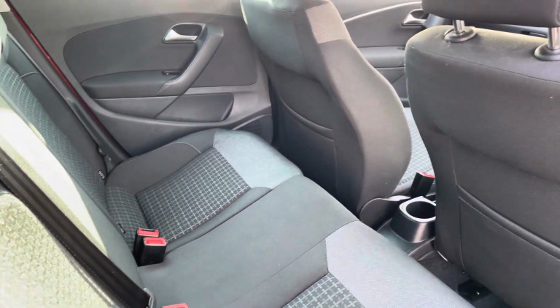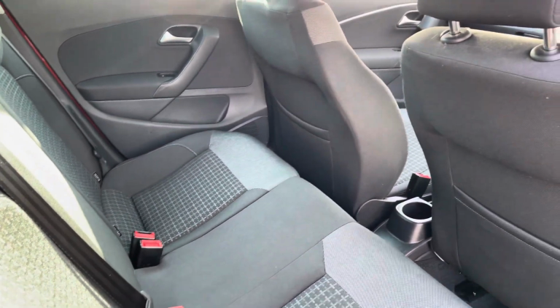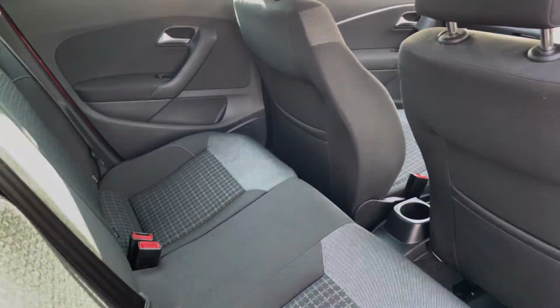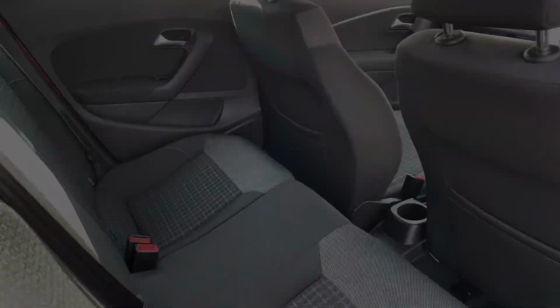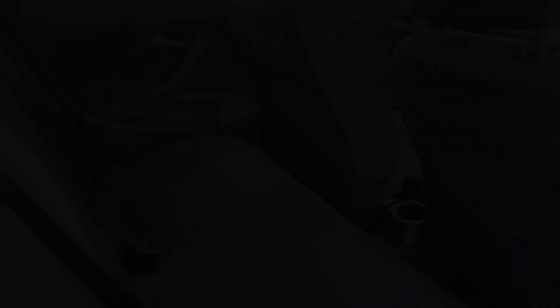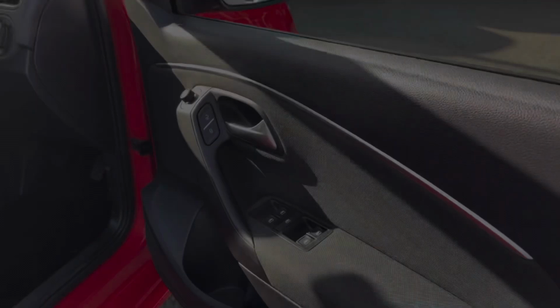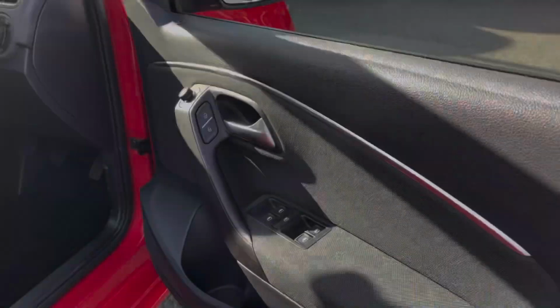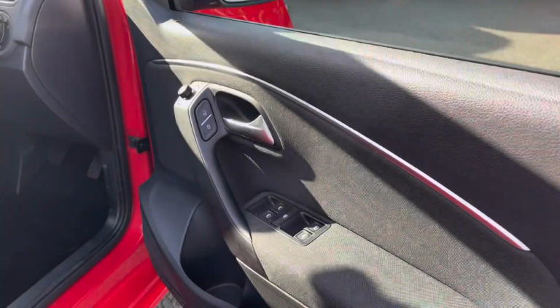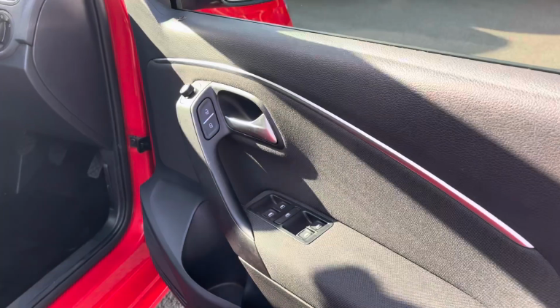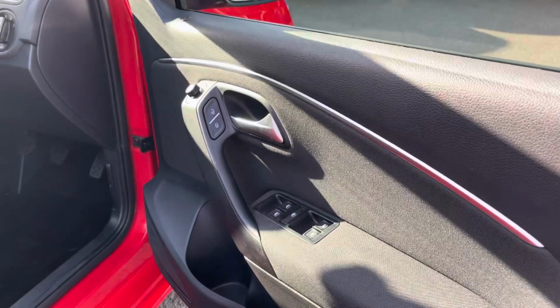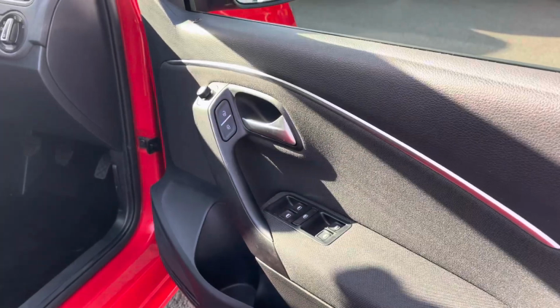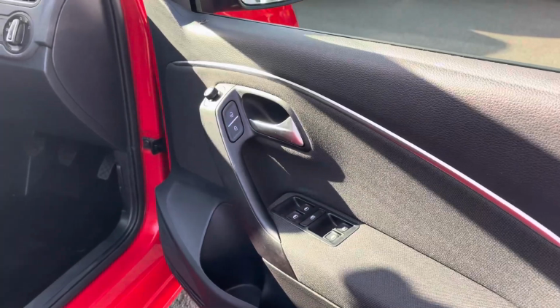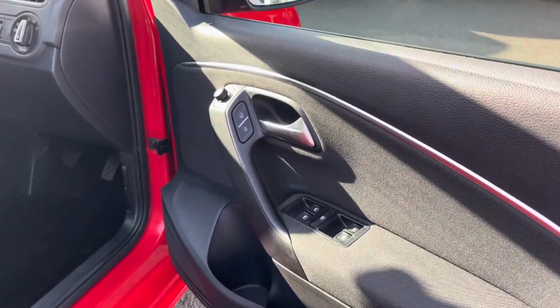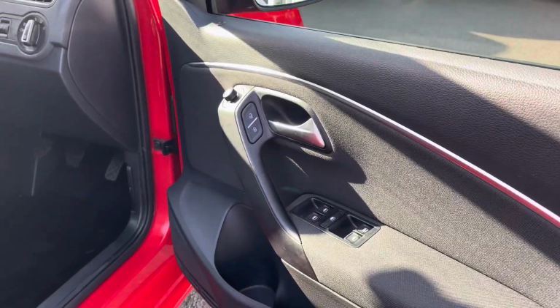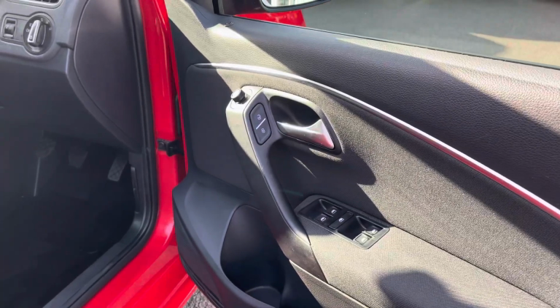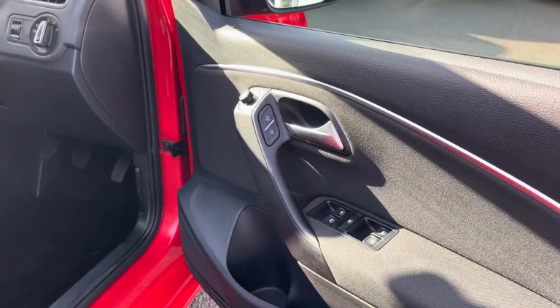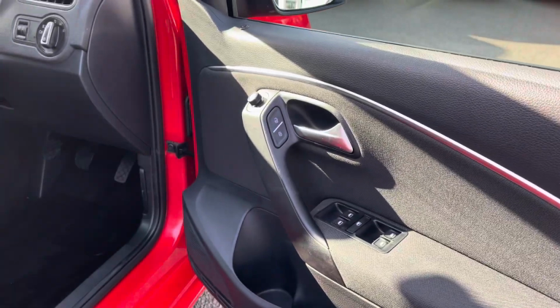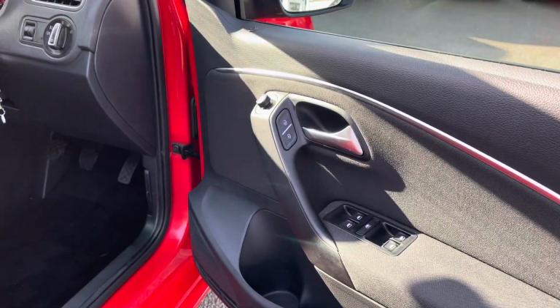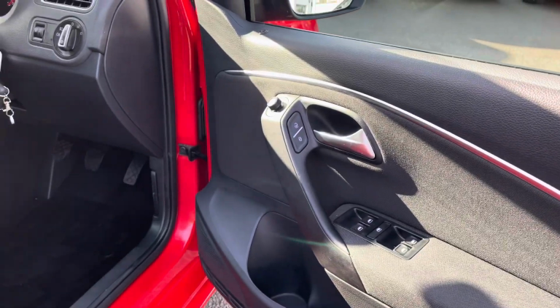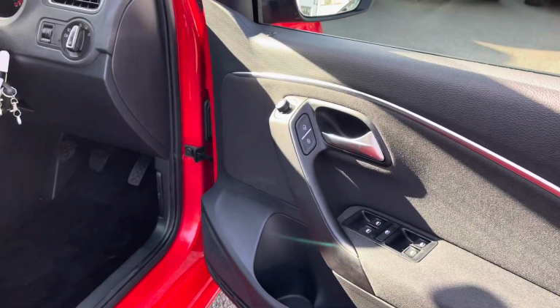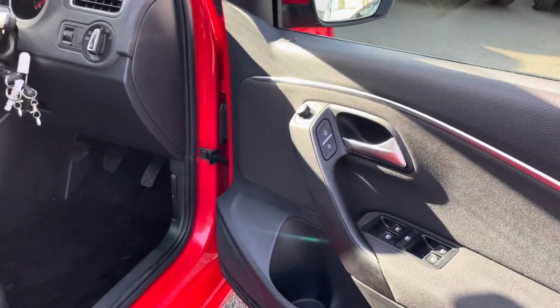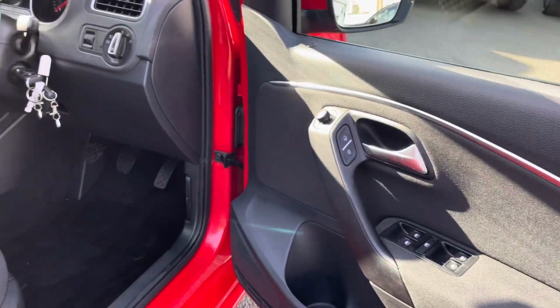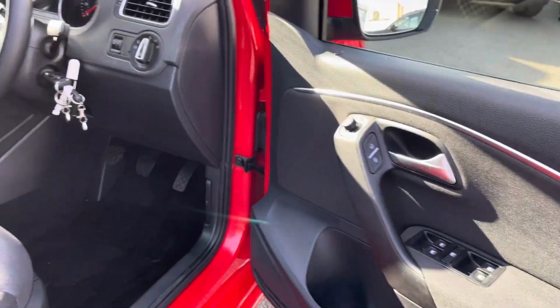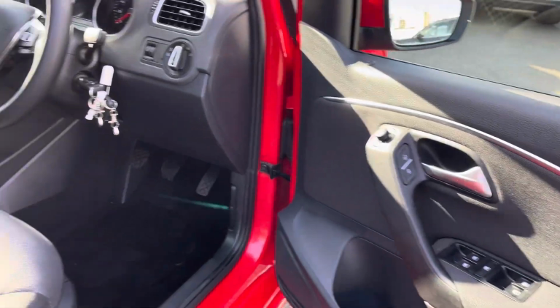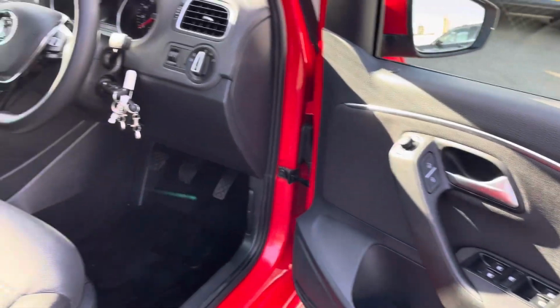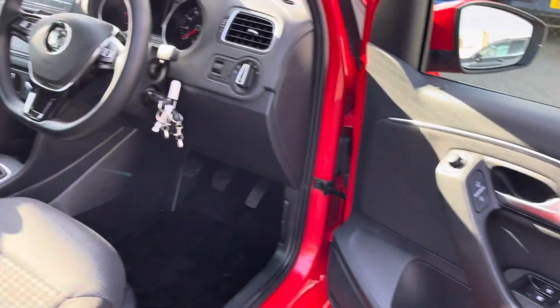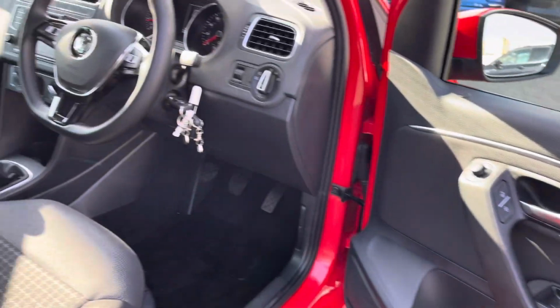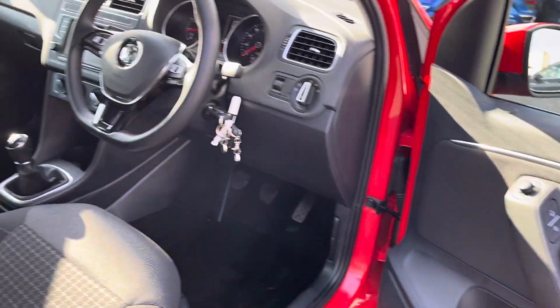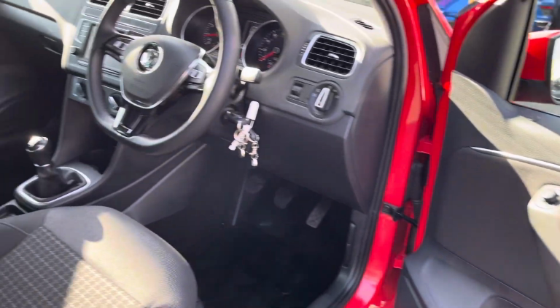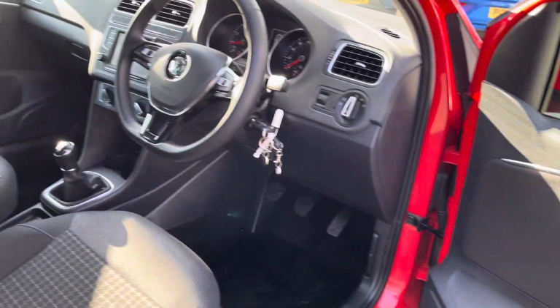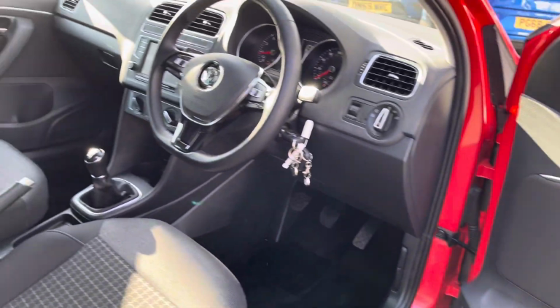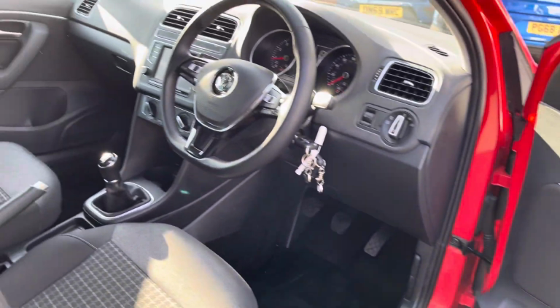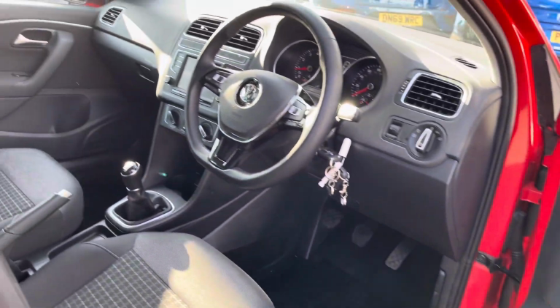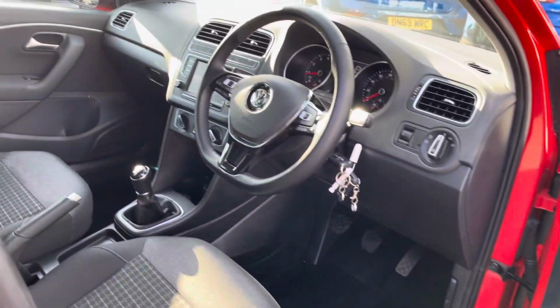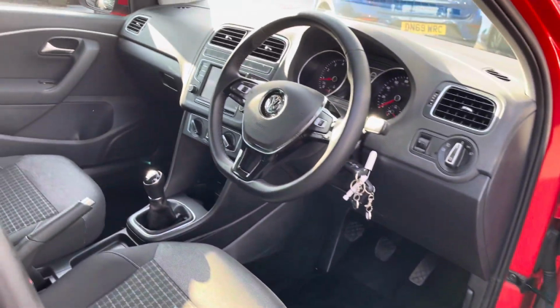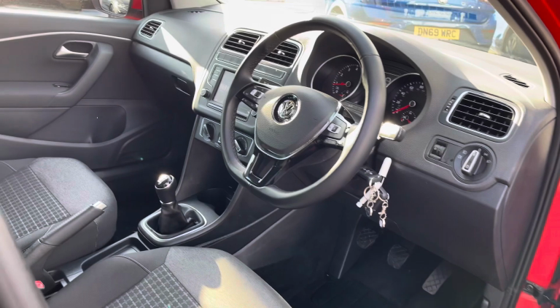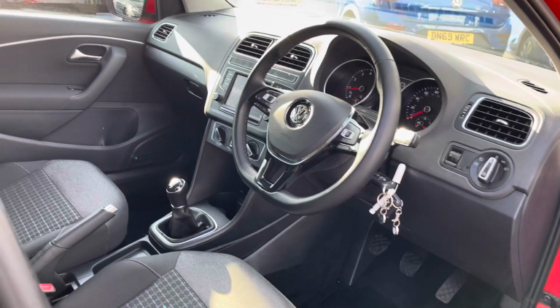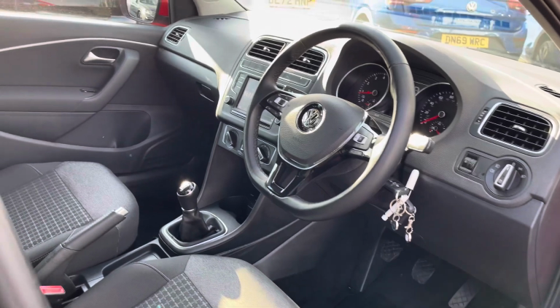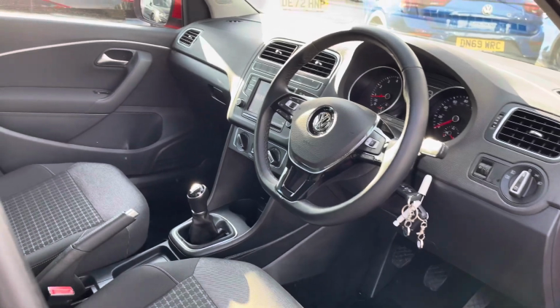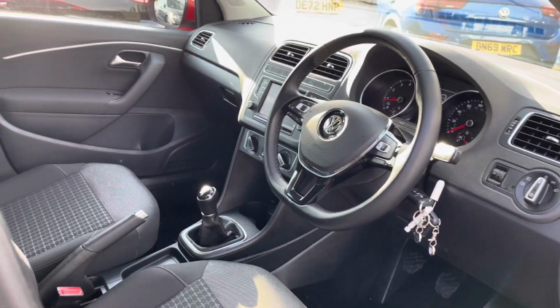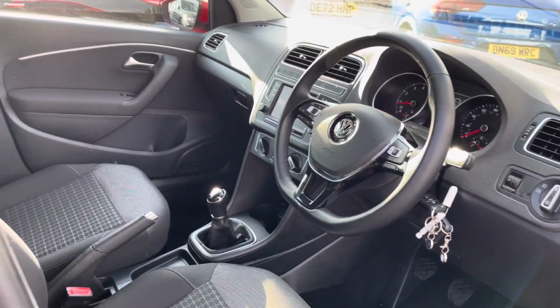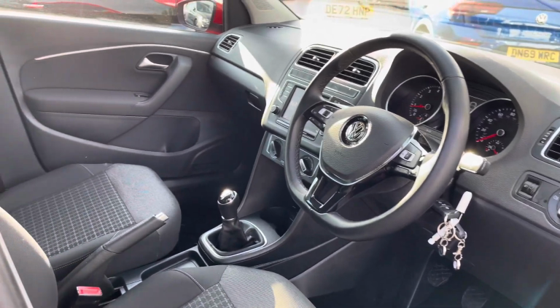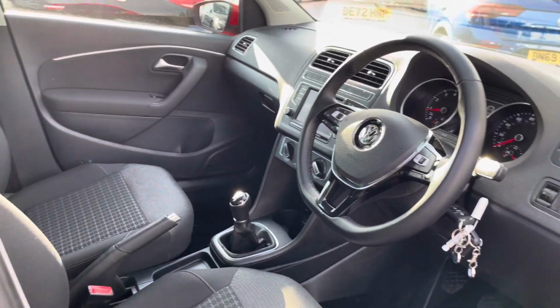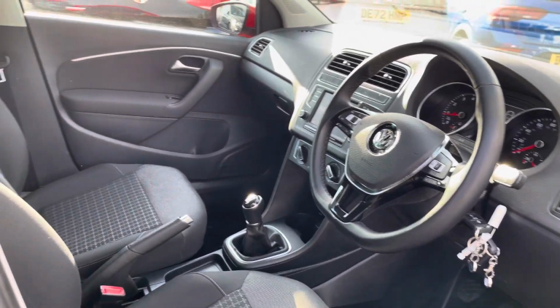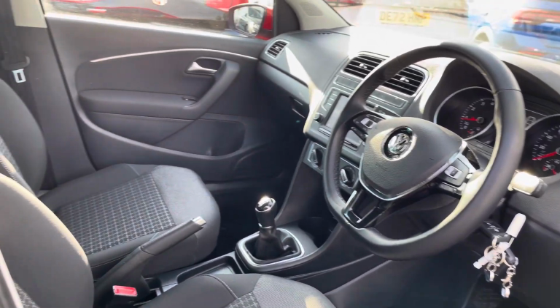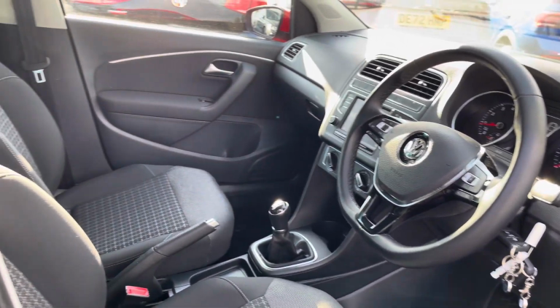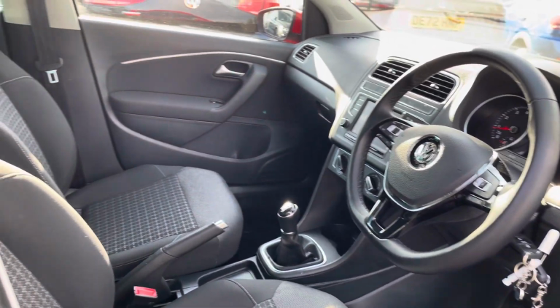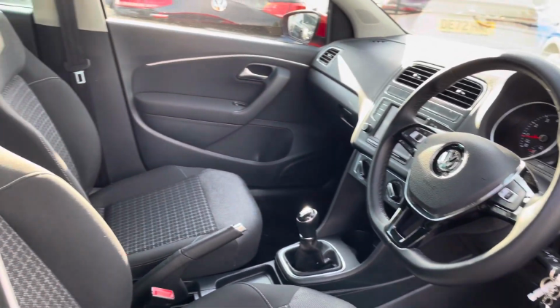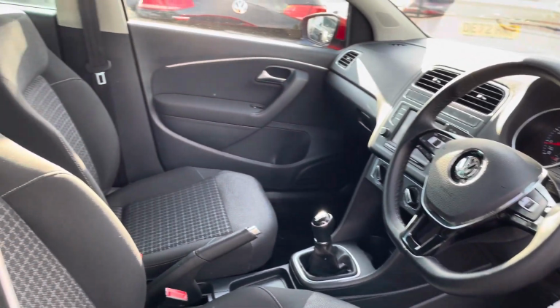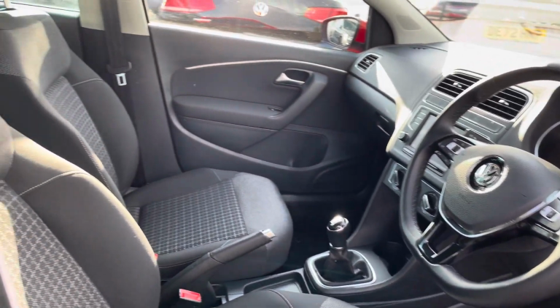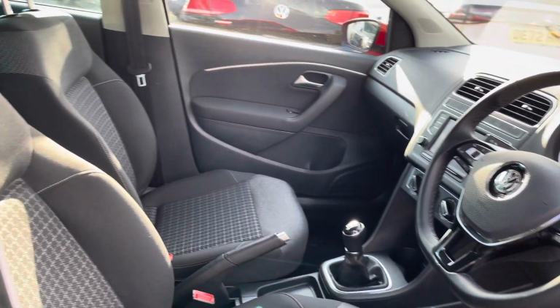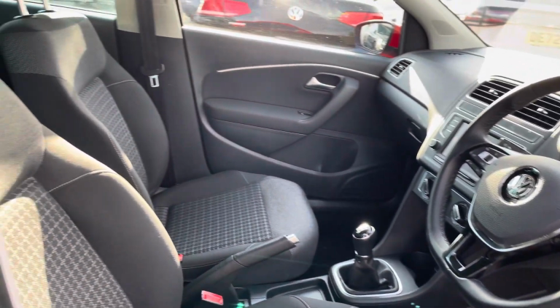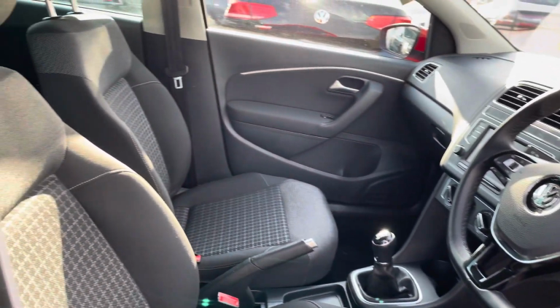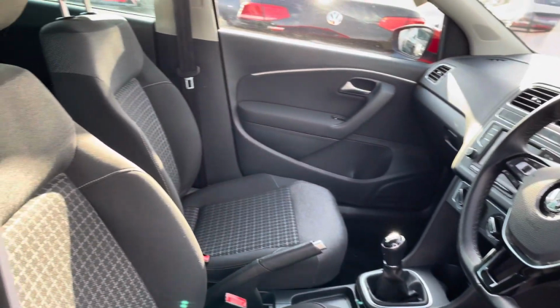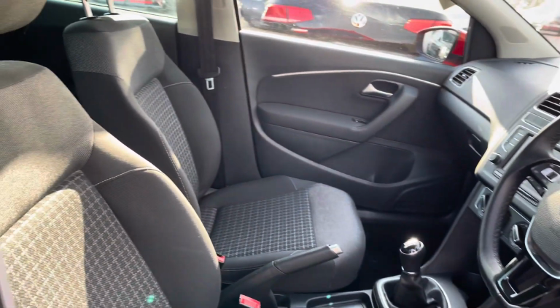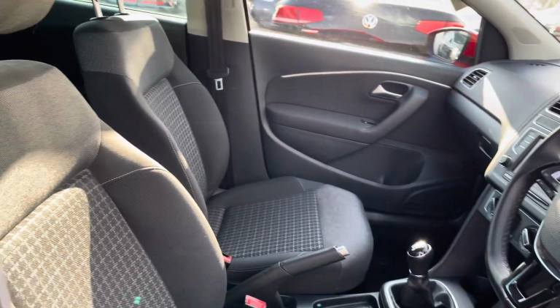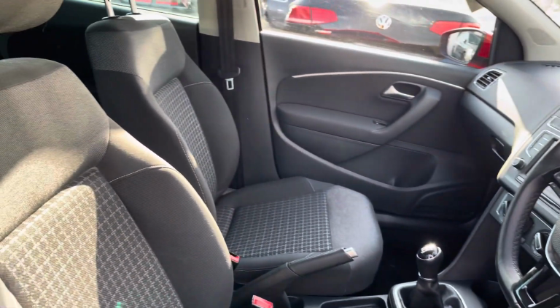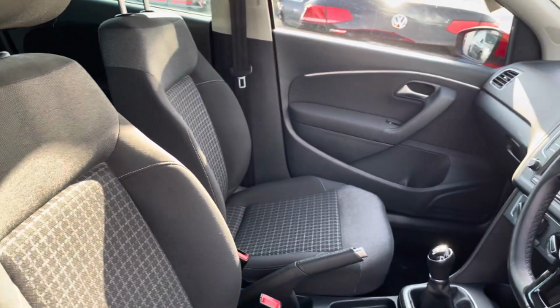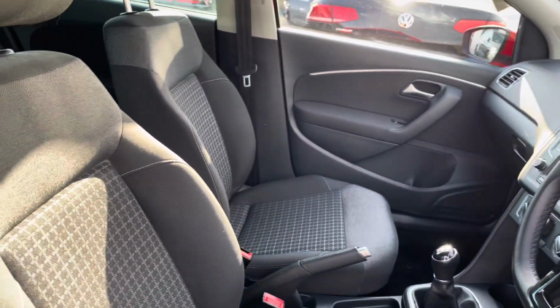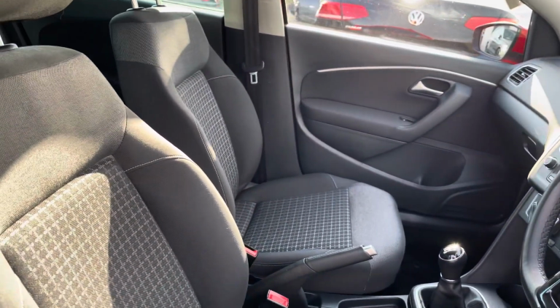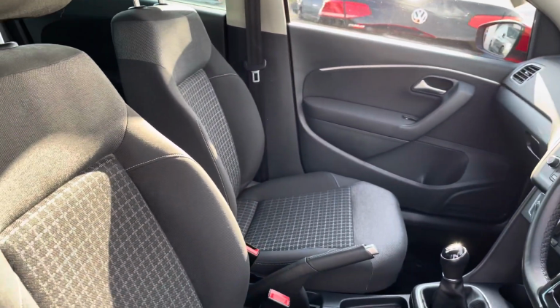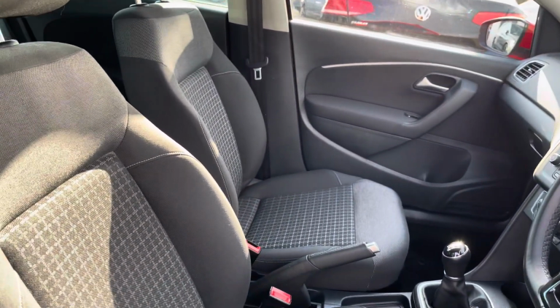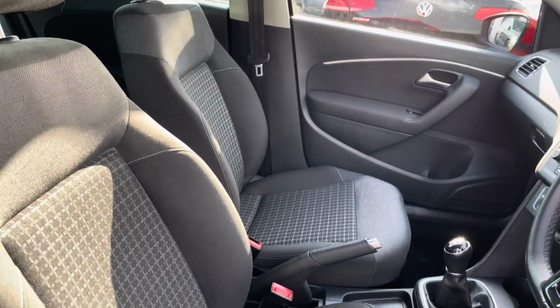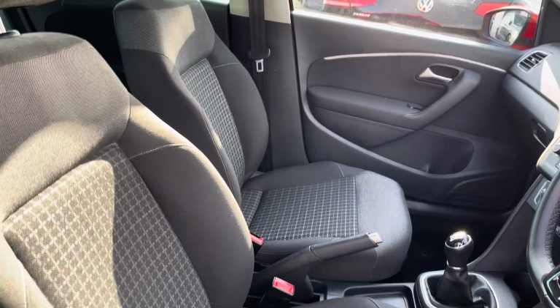Moving to the front of the vehicle you've got a leather-wrapped multi-function steering wheel, a couple of cup holders at the front and a couple of charging ports as well.